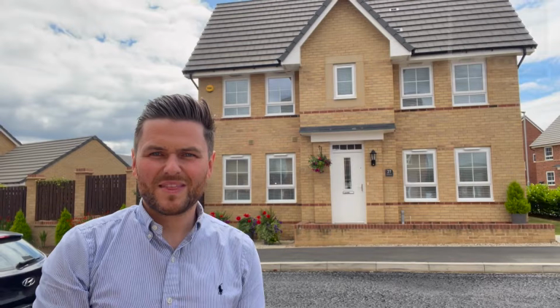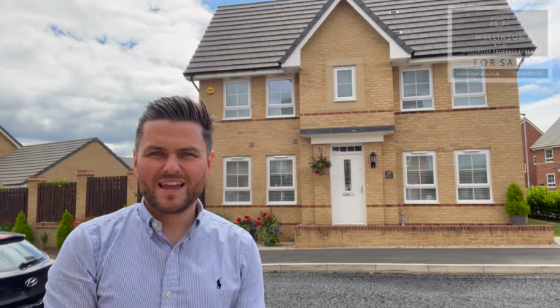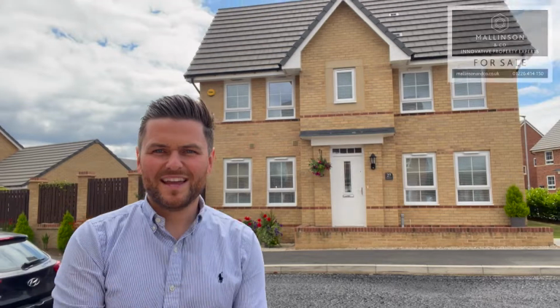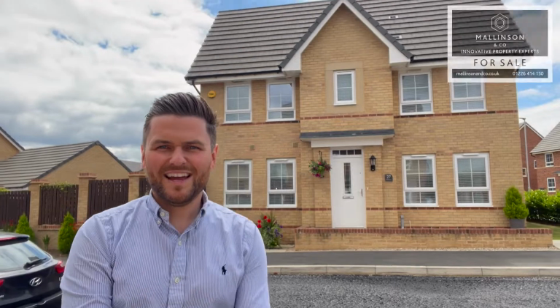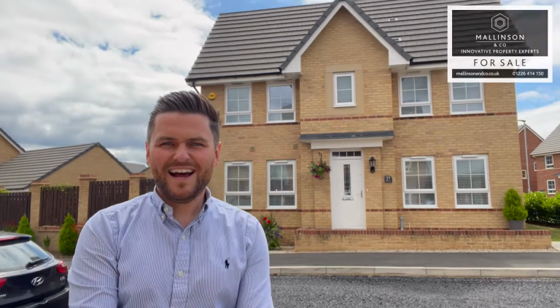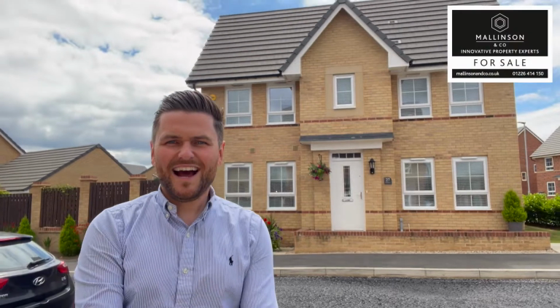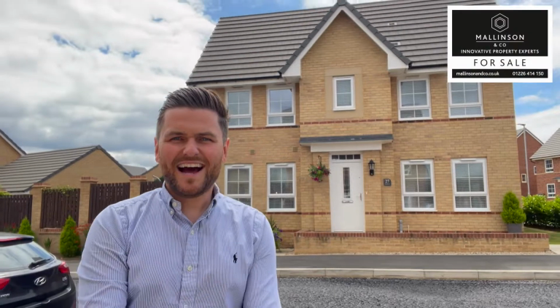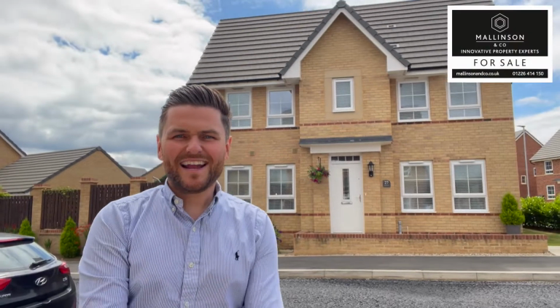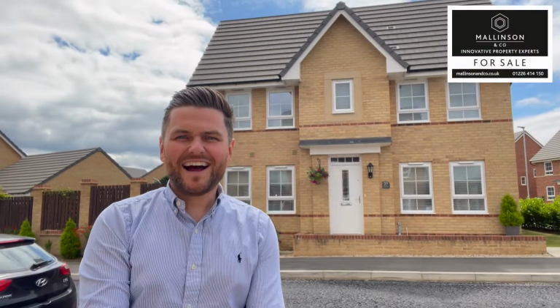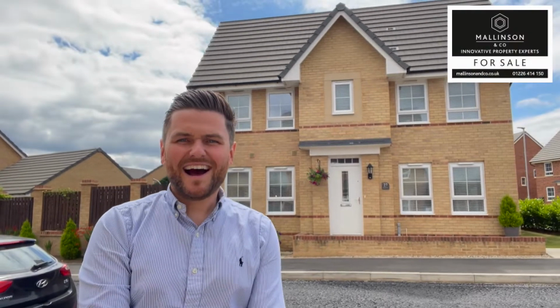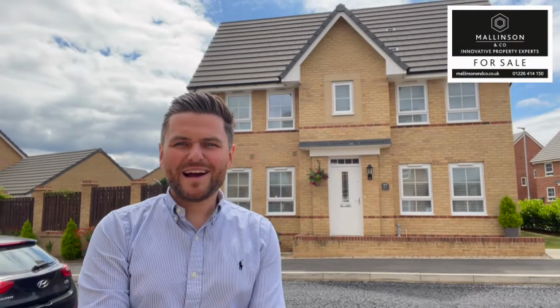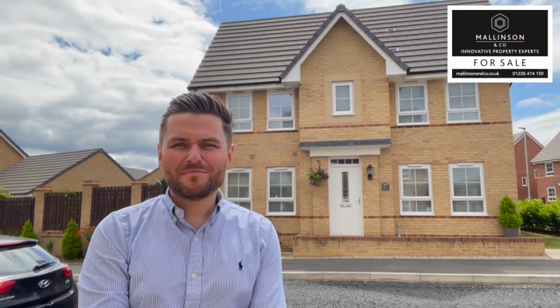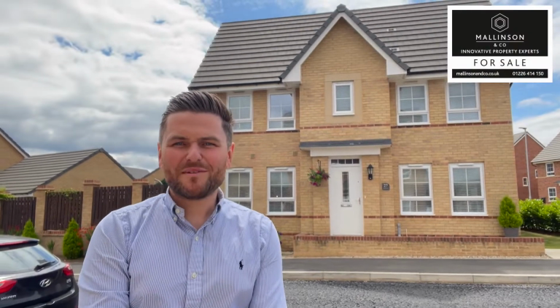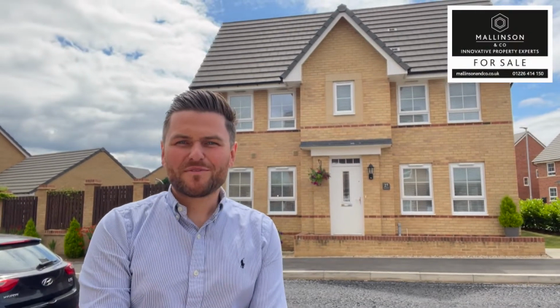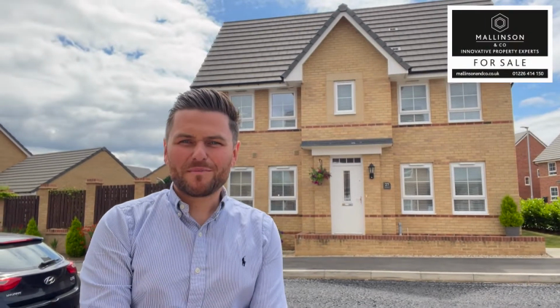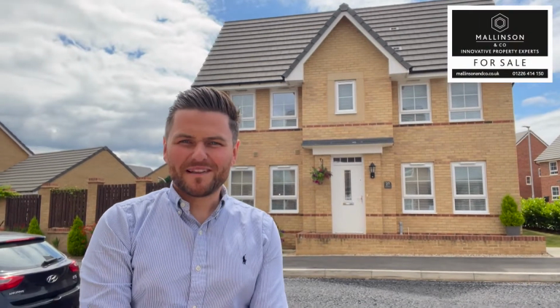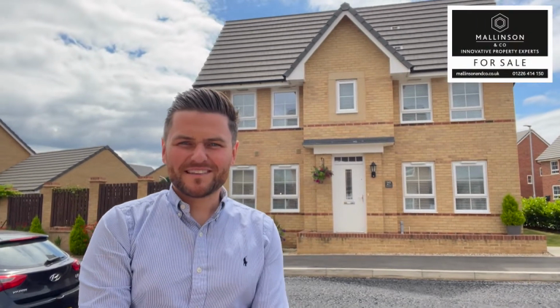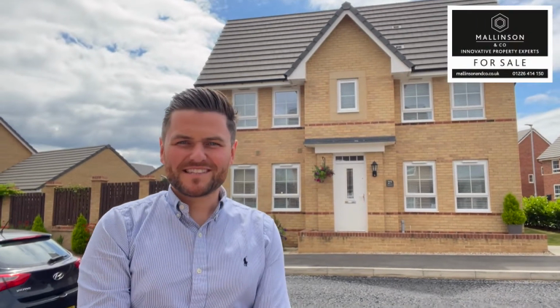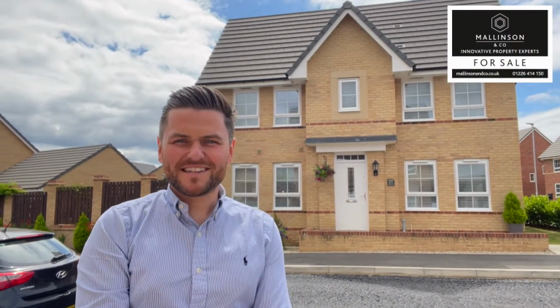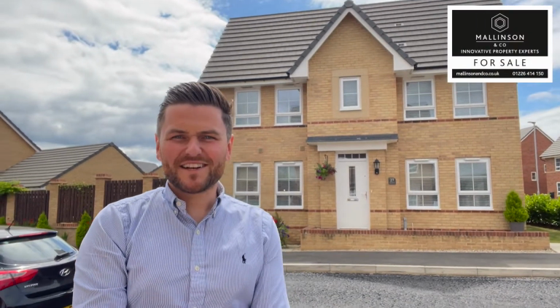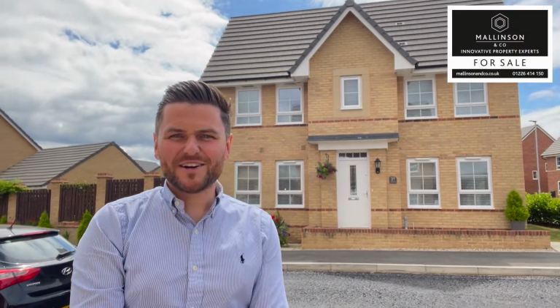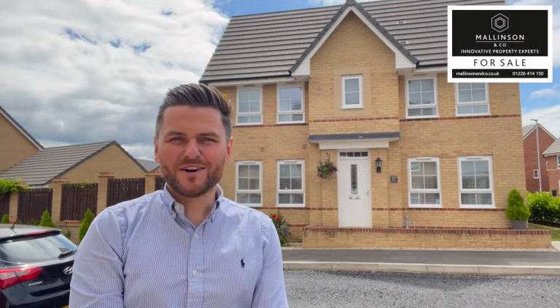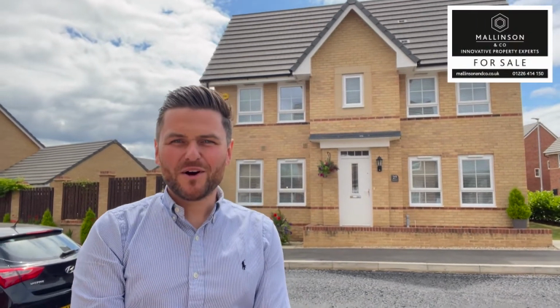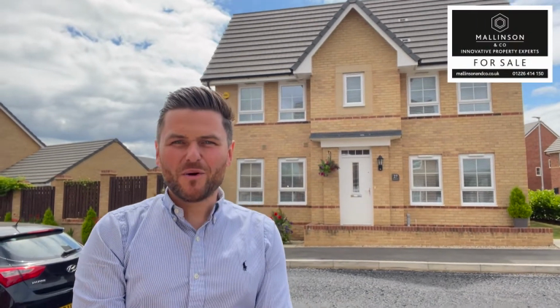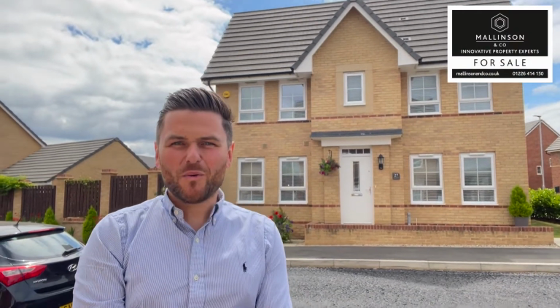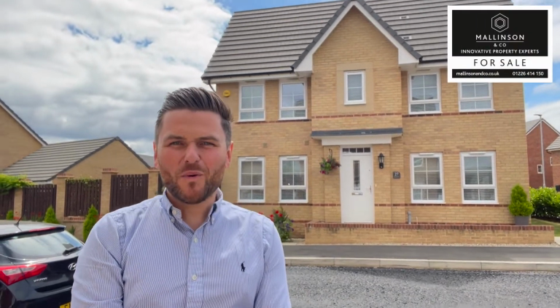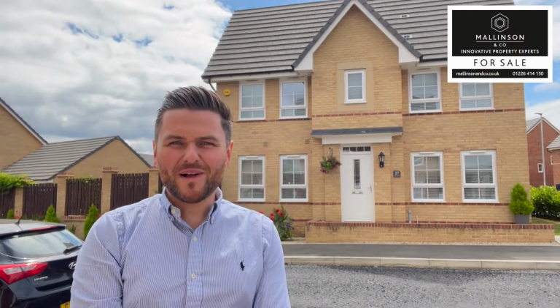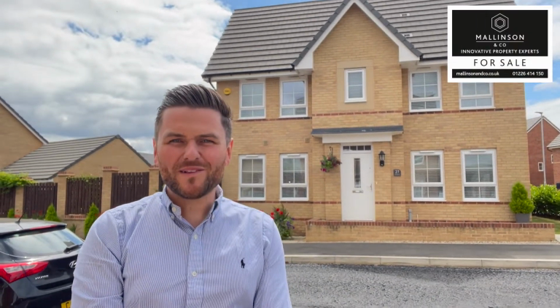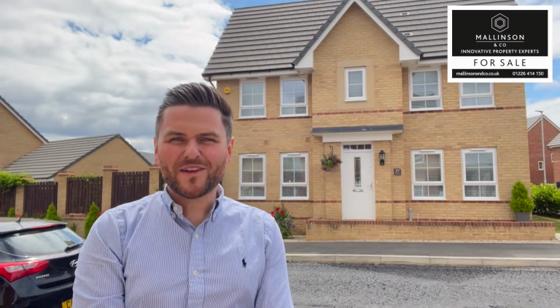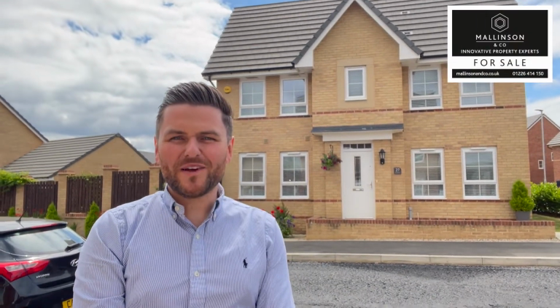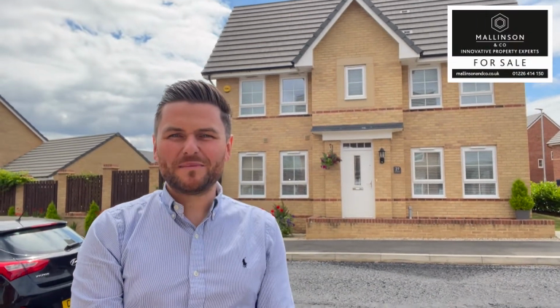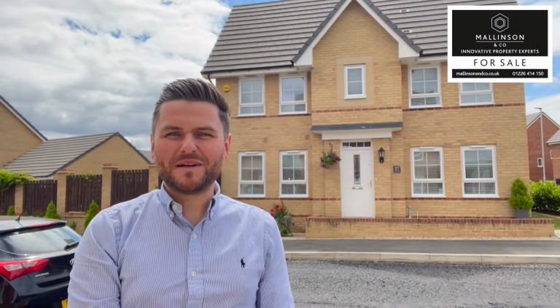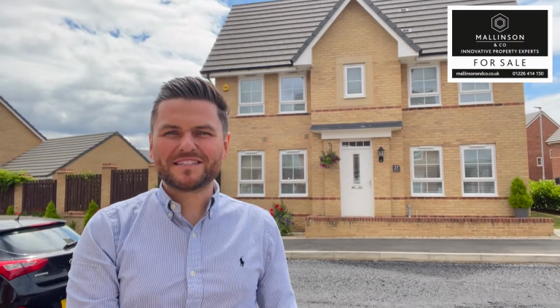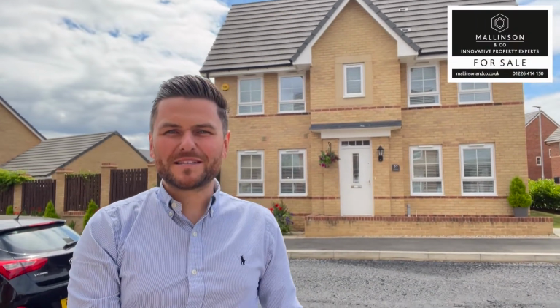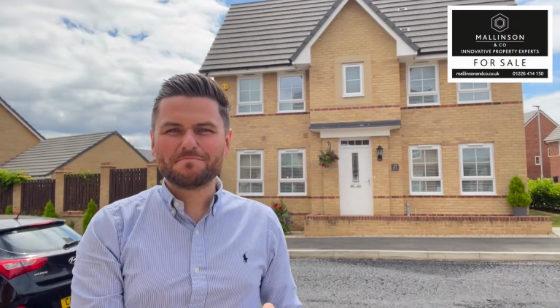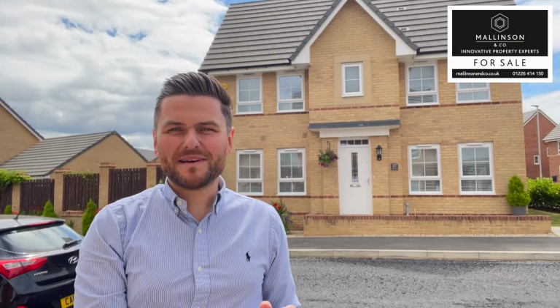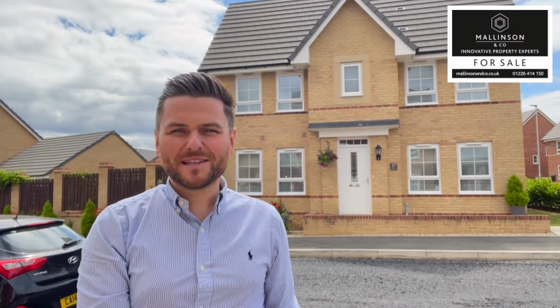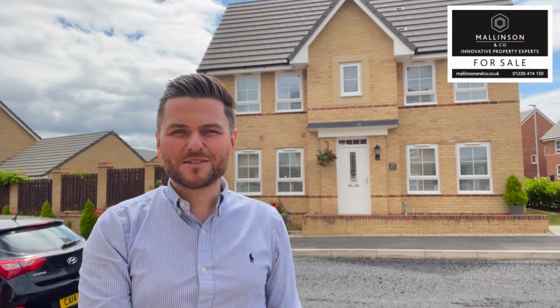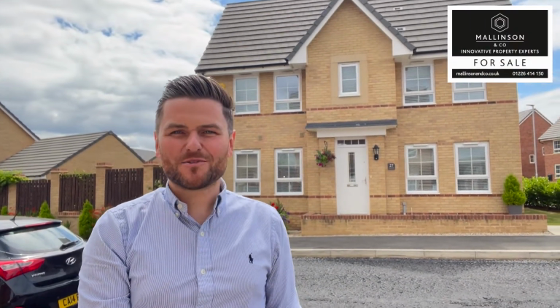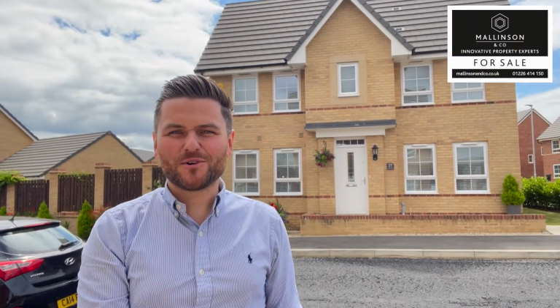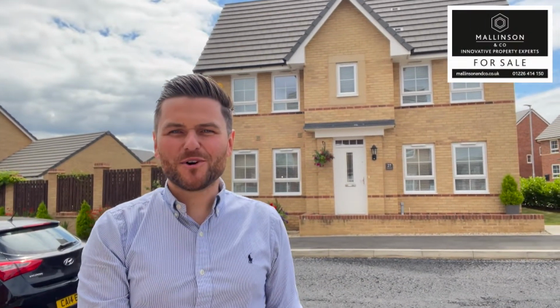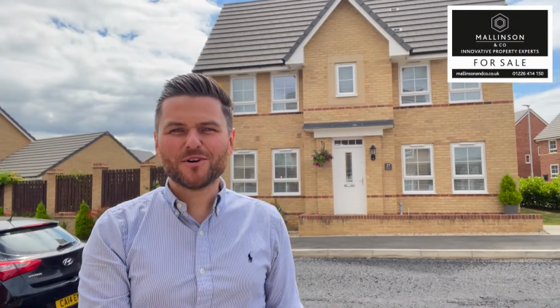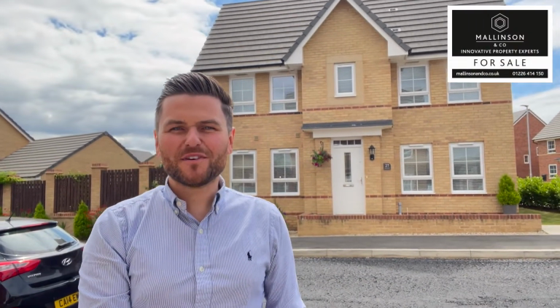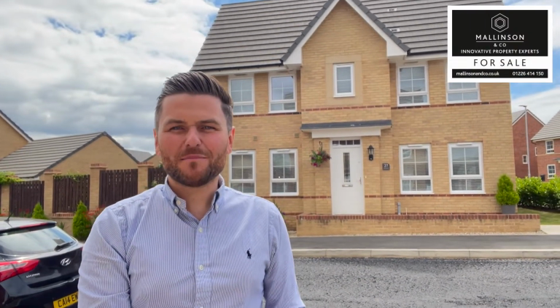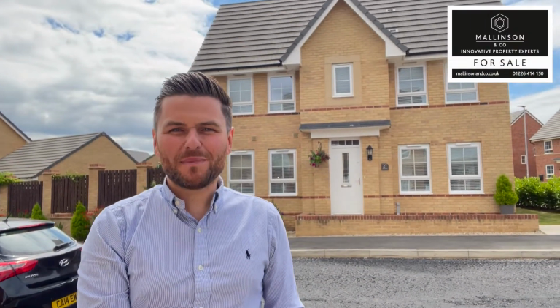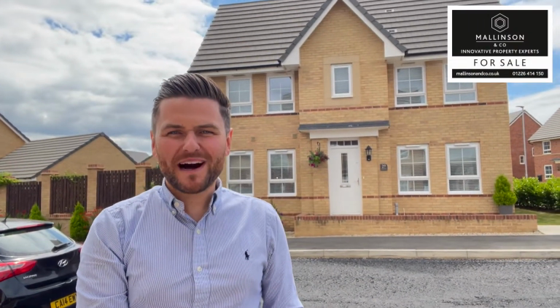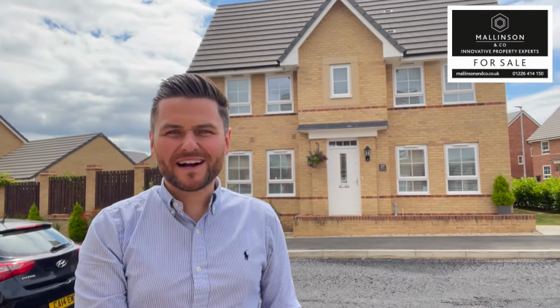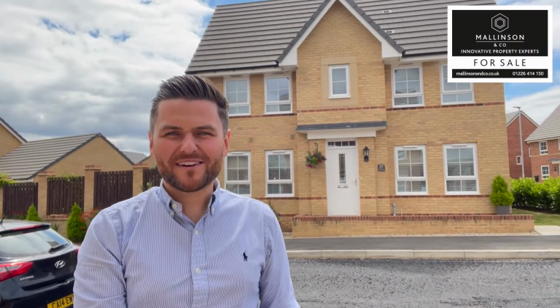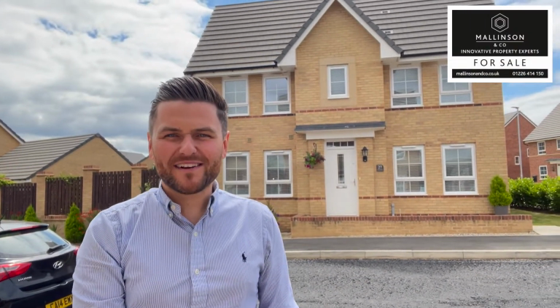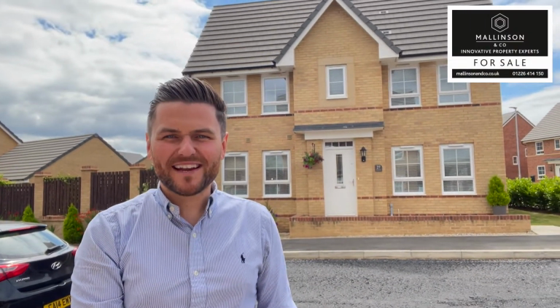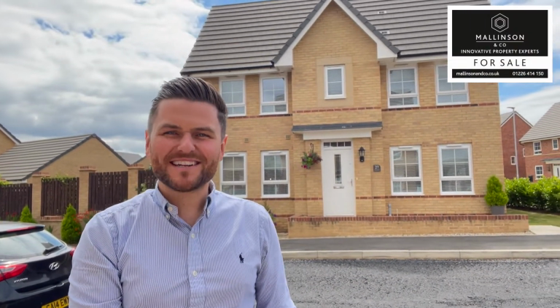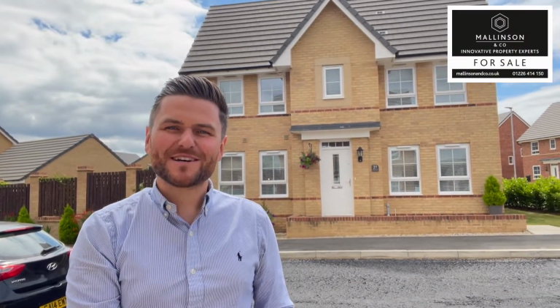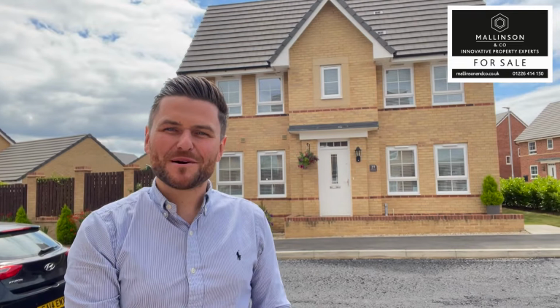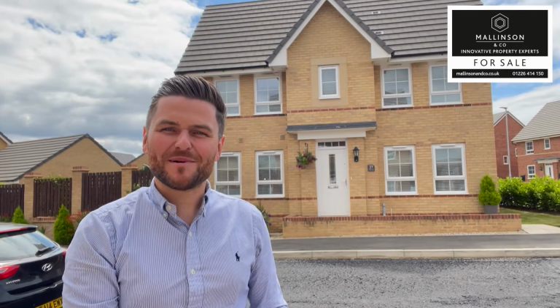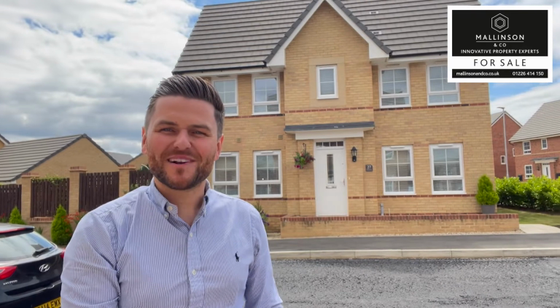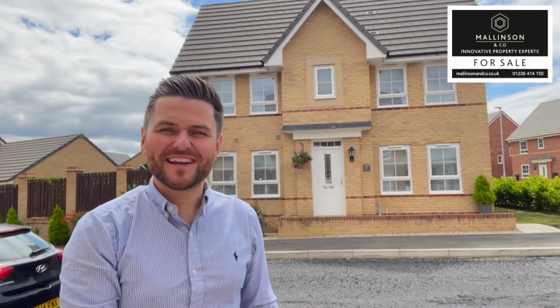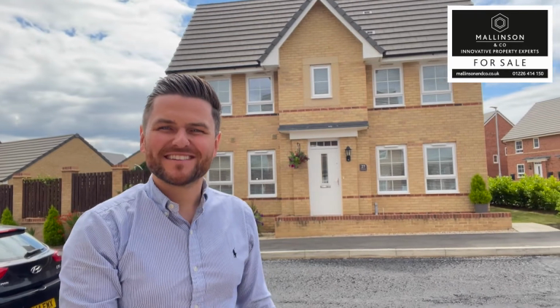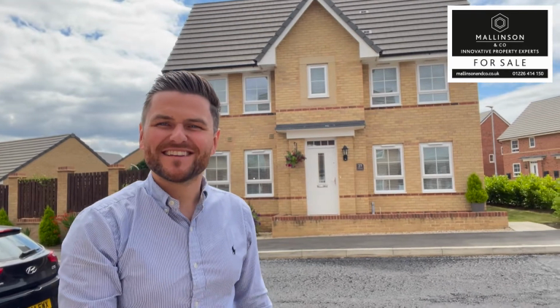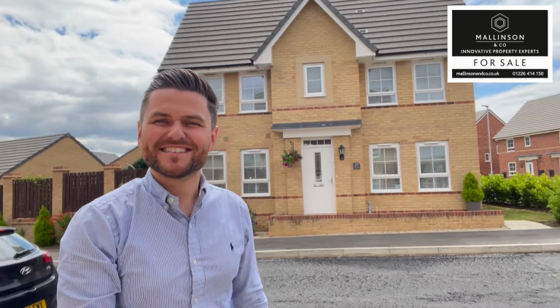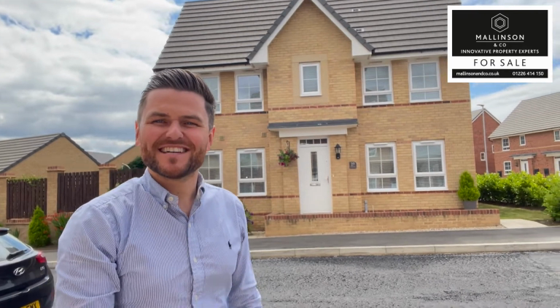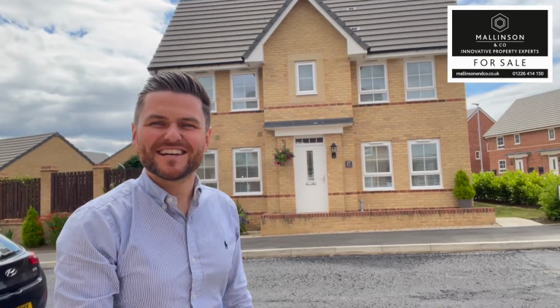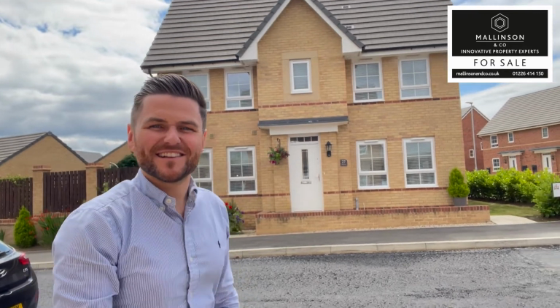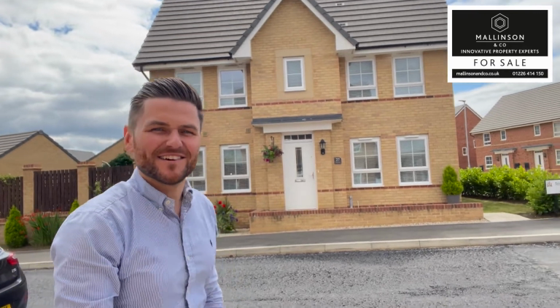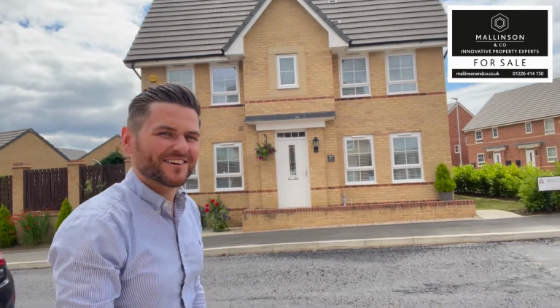Hi, I'm Ben from Wellington & Co. Welcome to Millers Grove, Bark Green. Come on in, let's take a look.